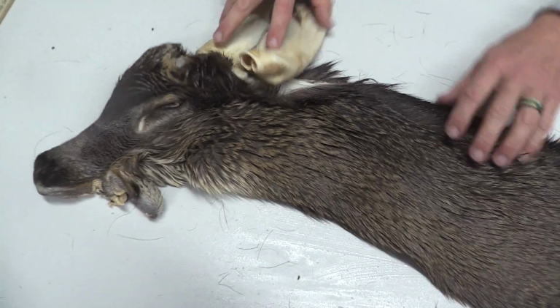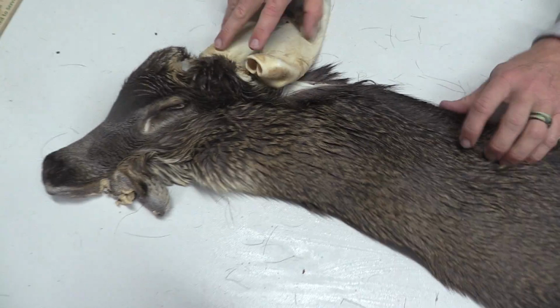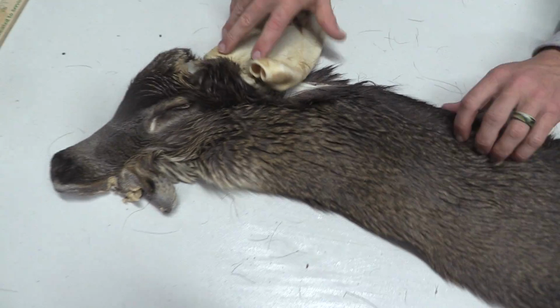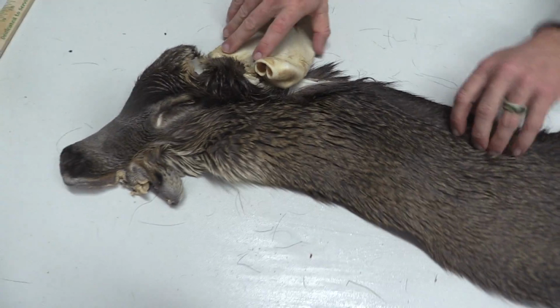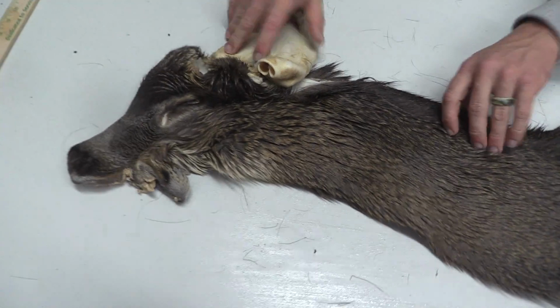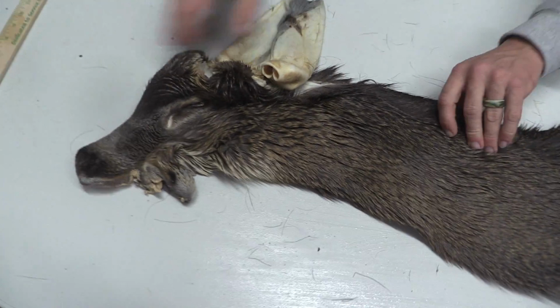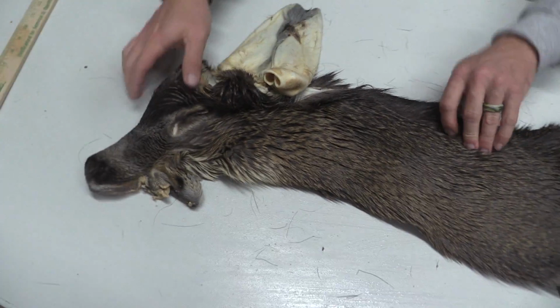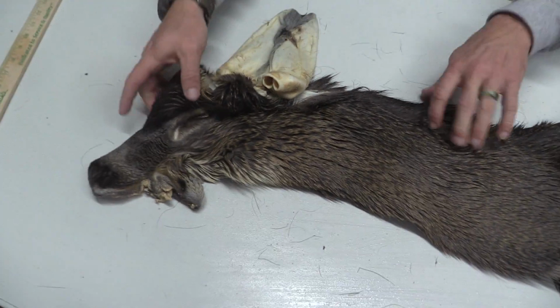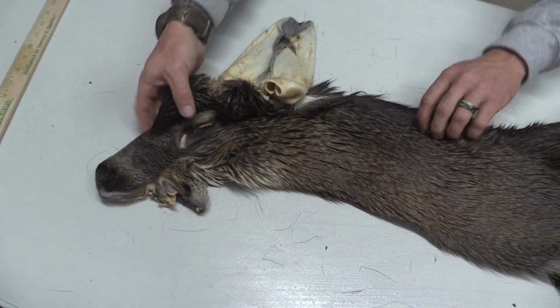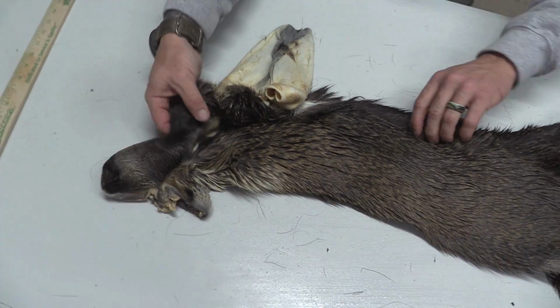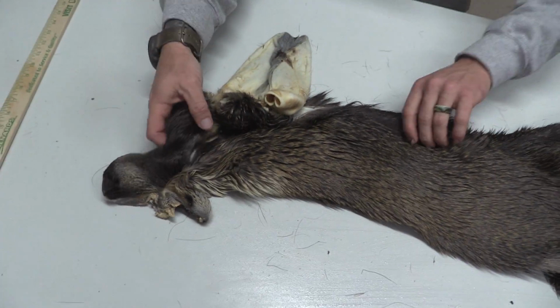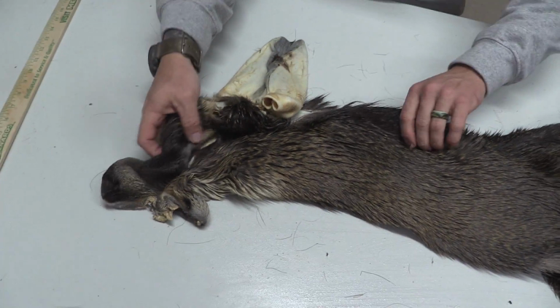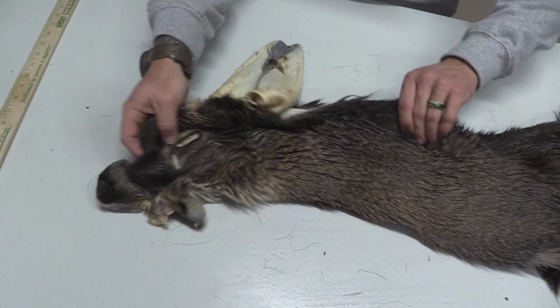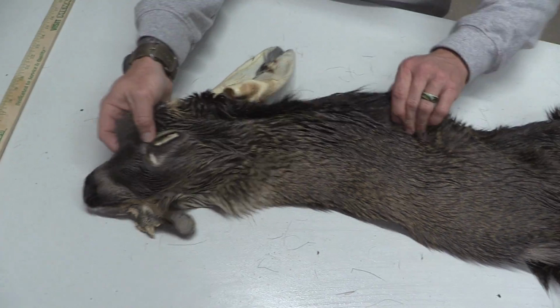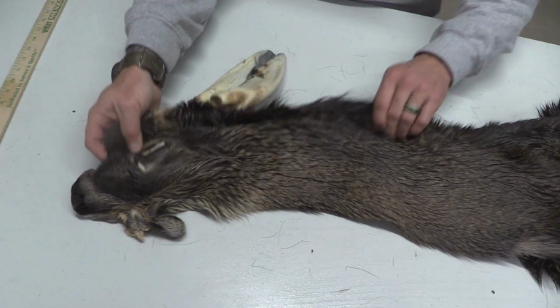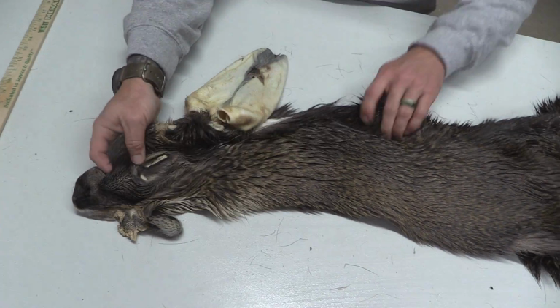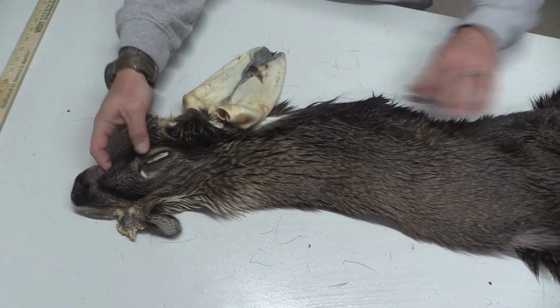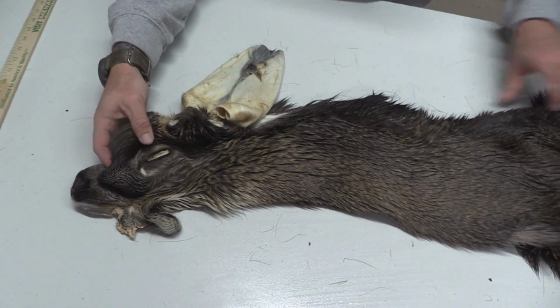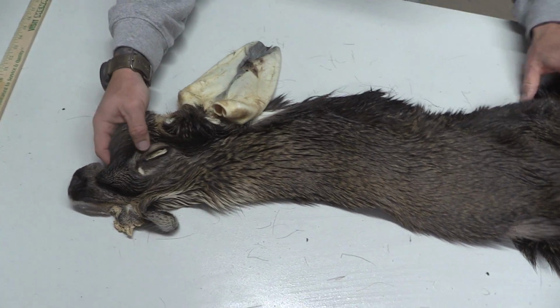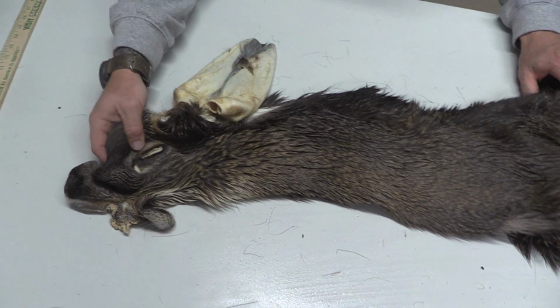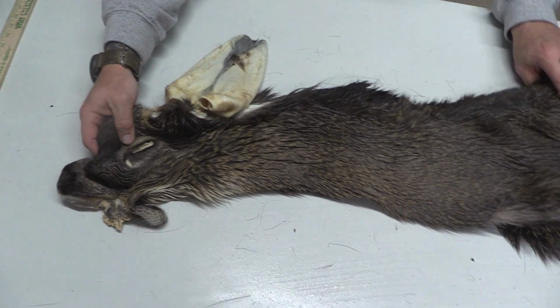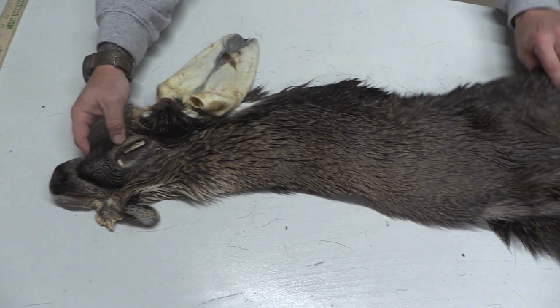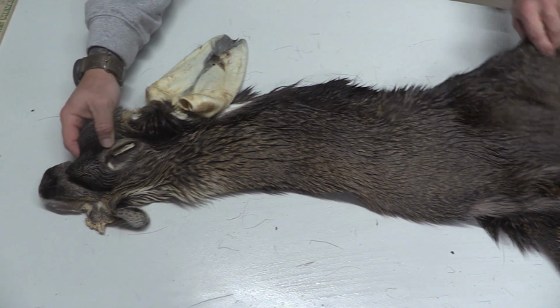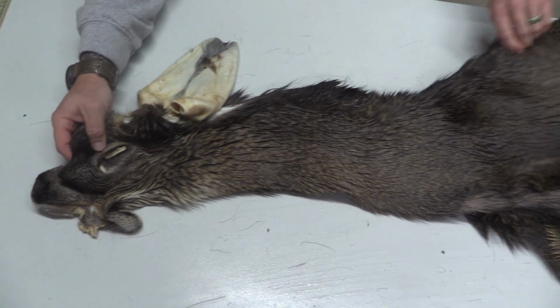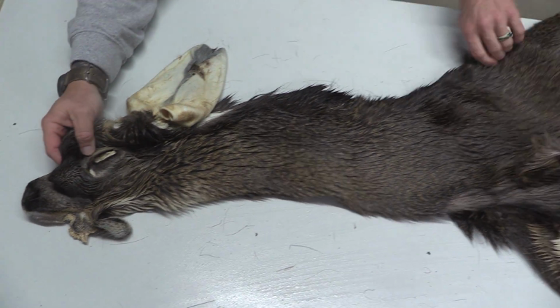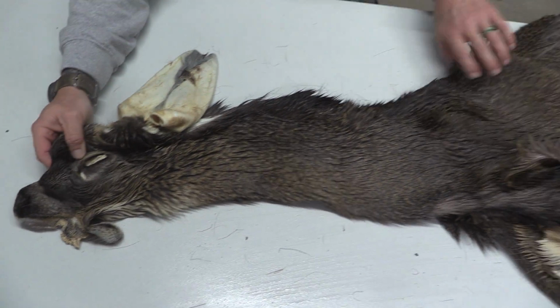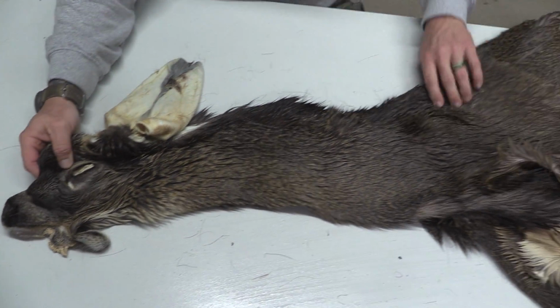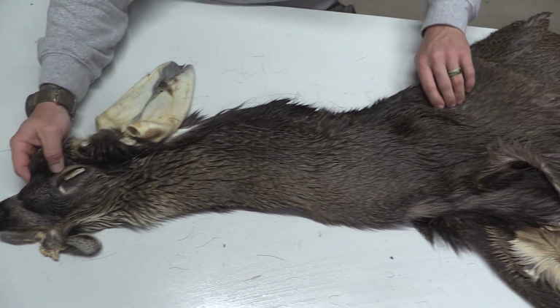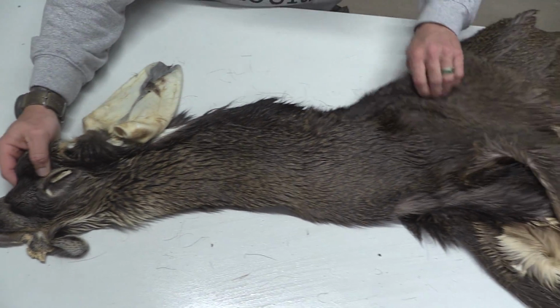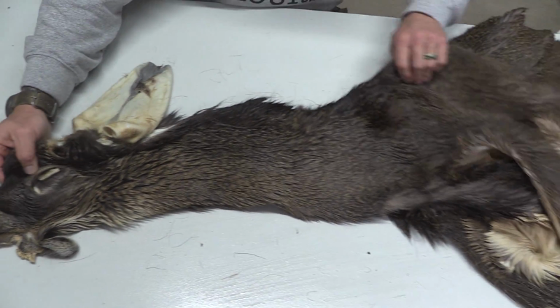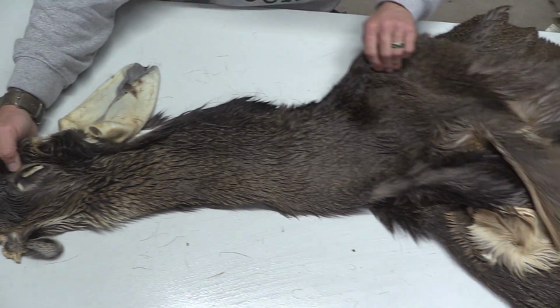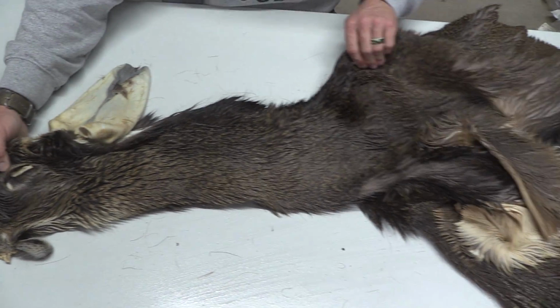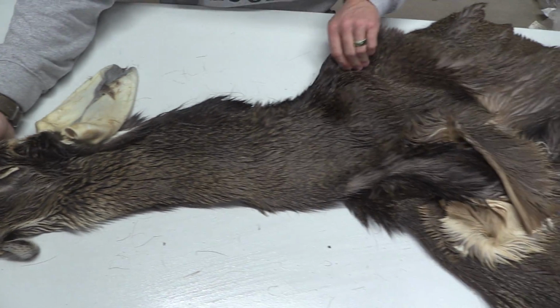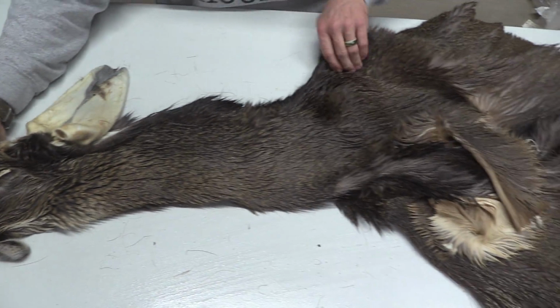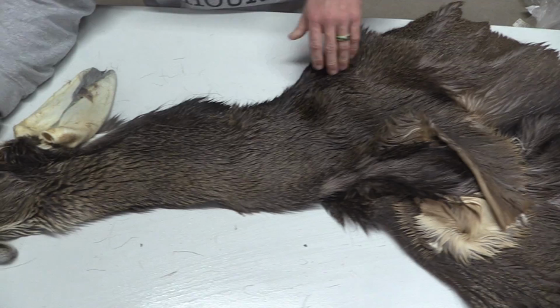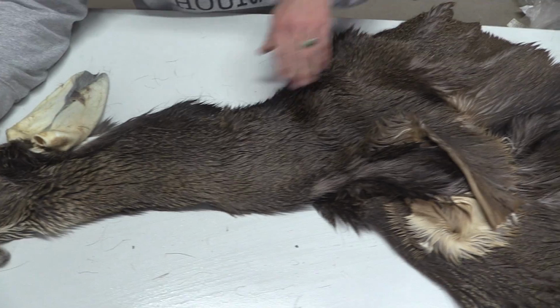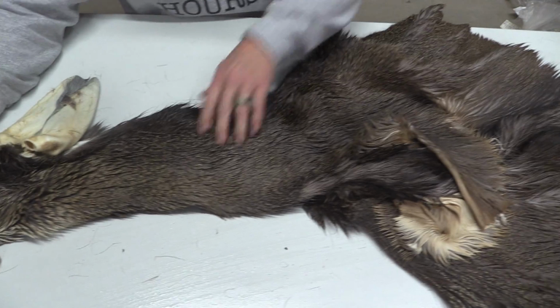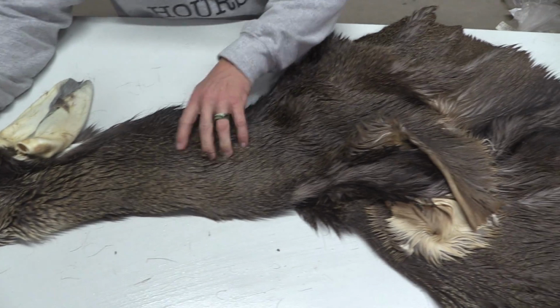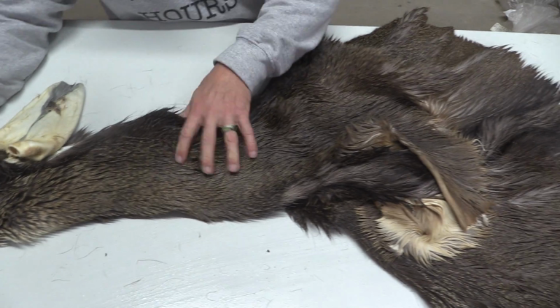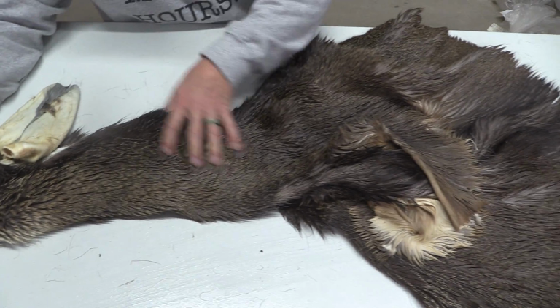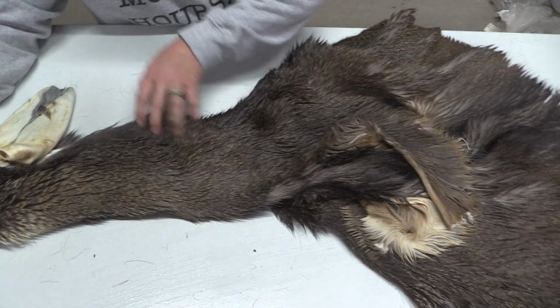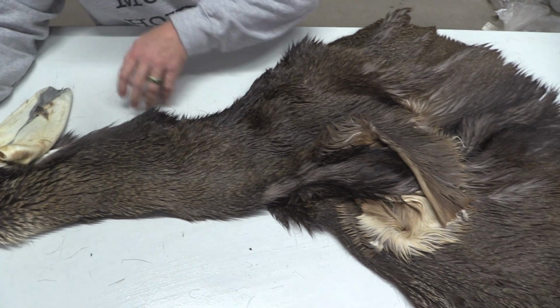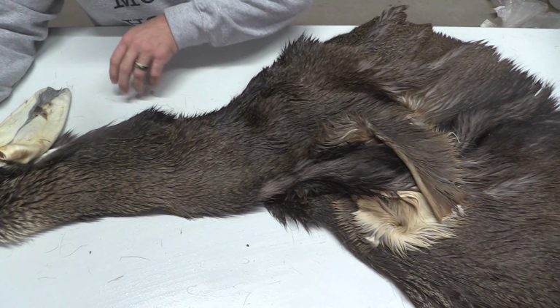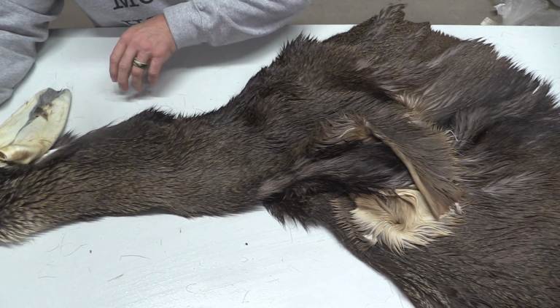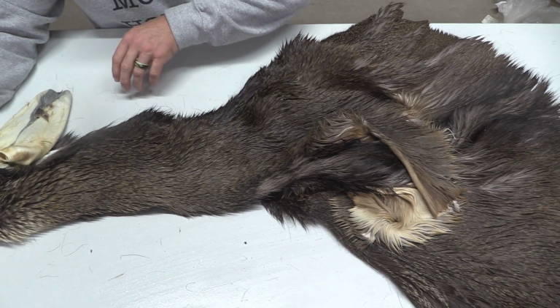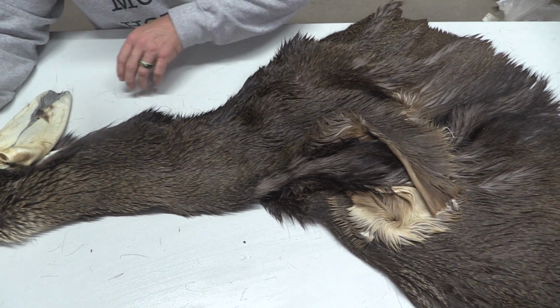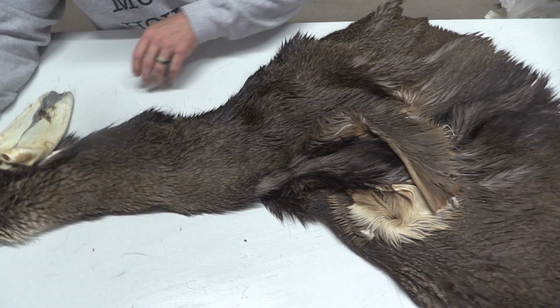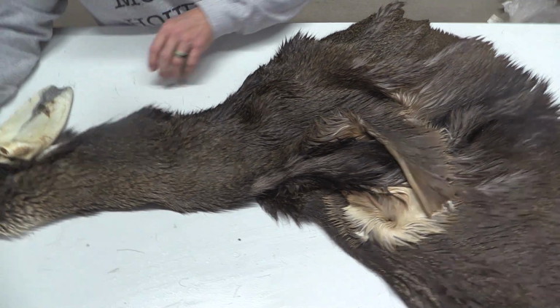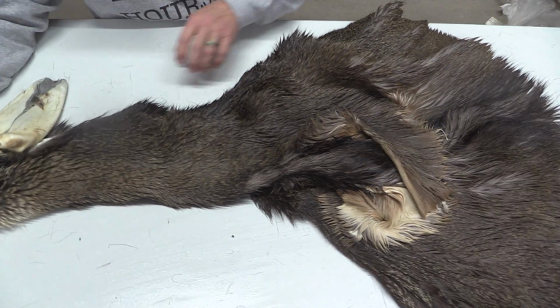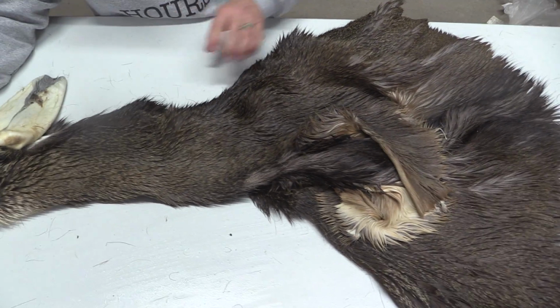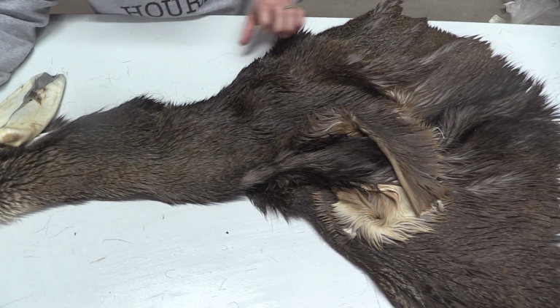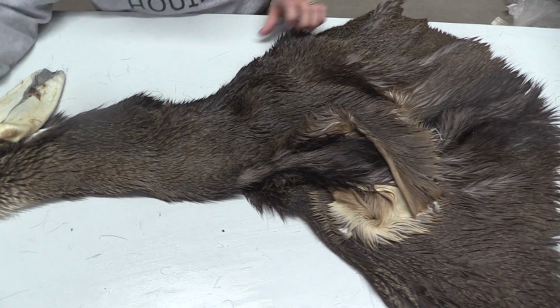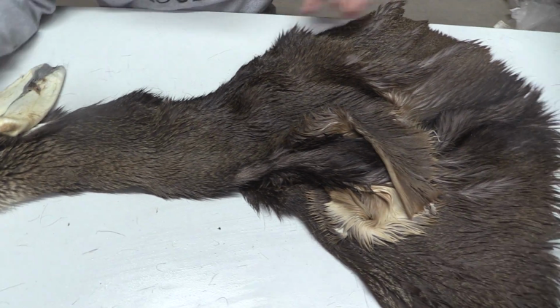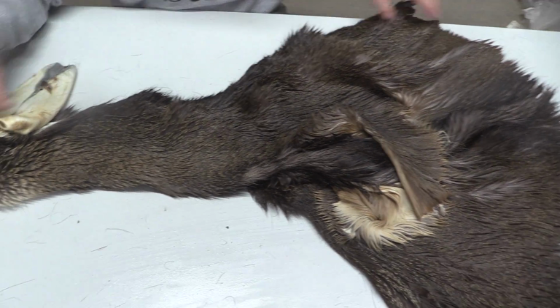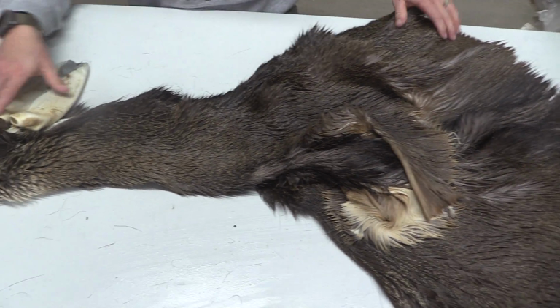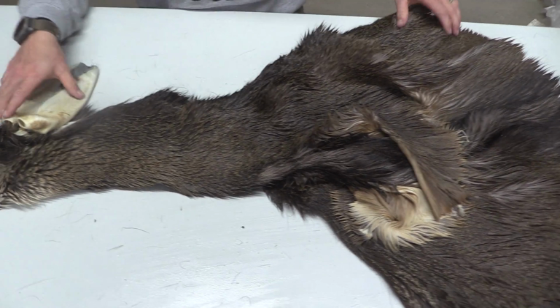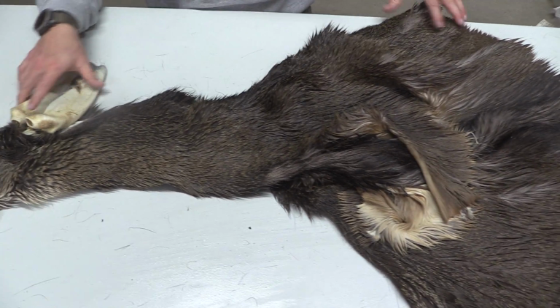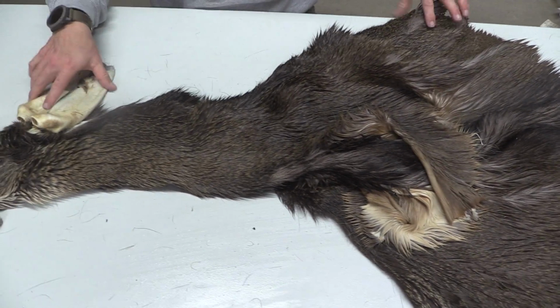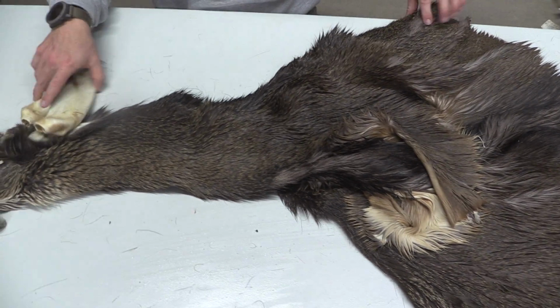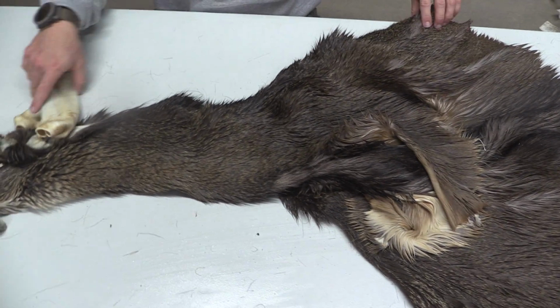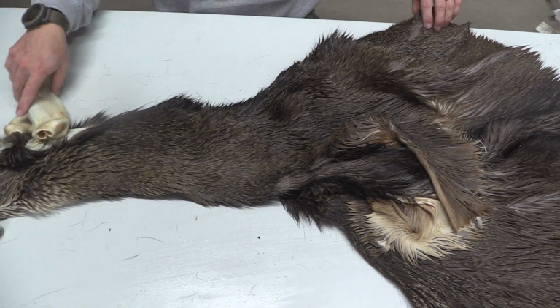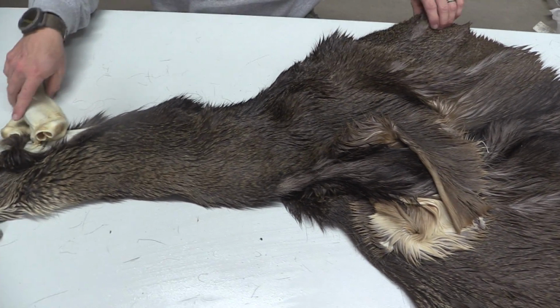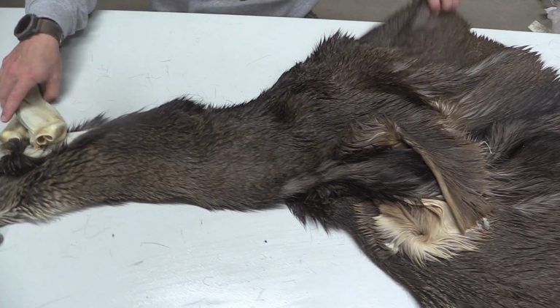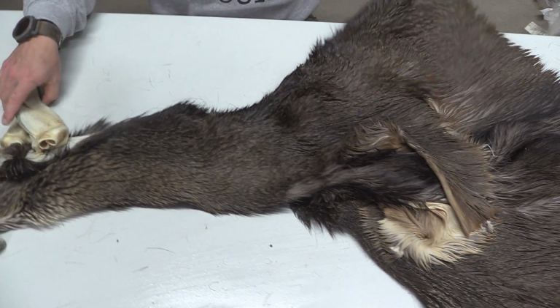This one's going to be a later season cape — really, really thick, with long hair.